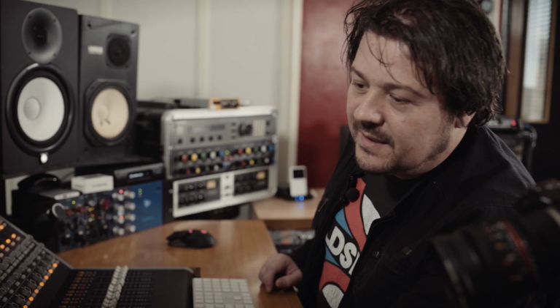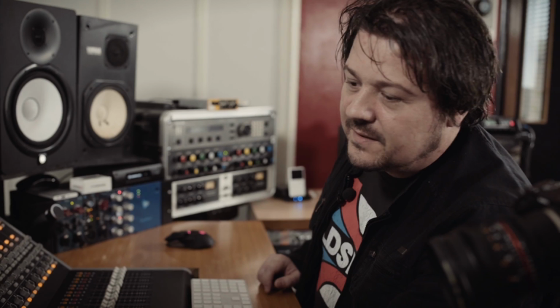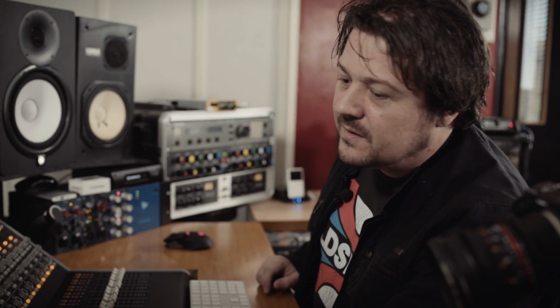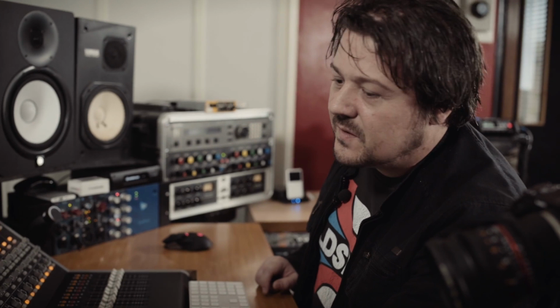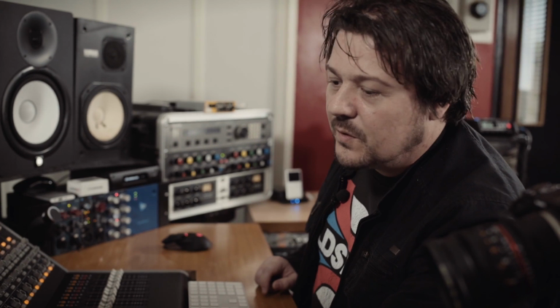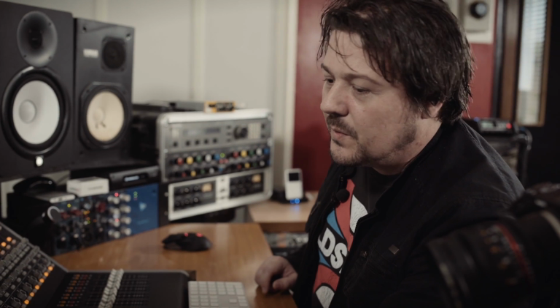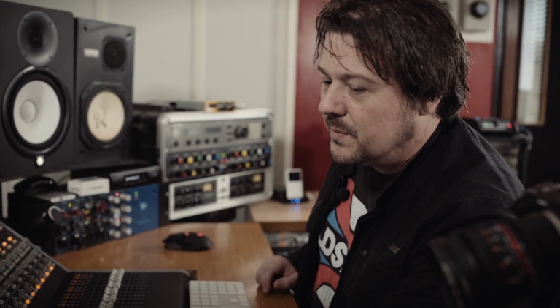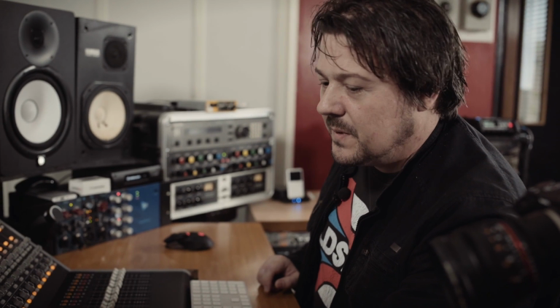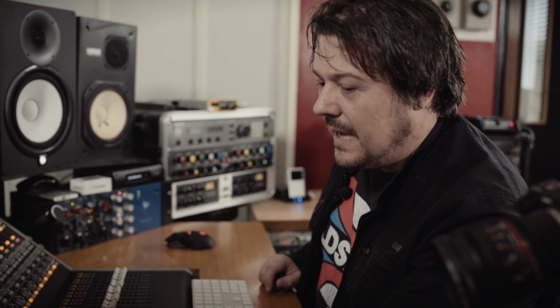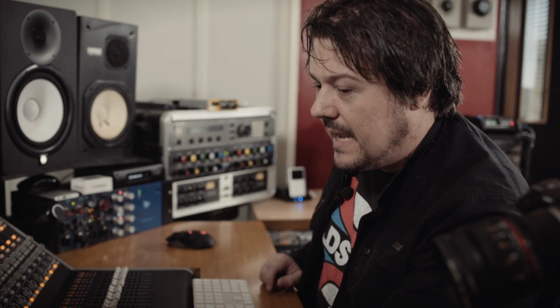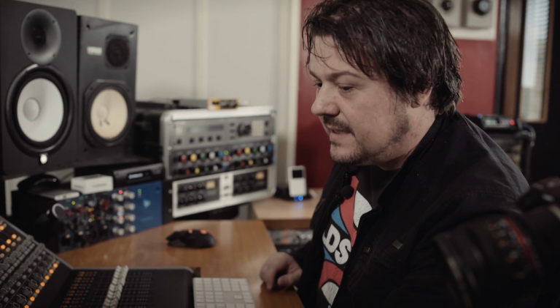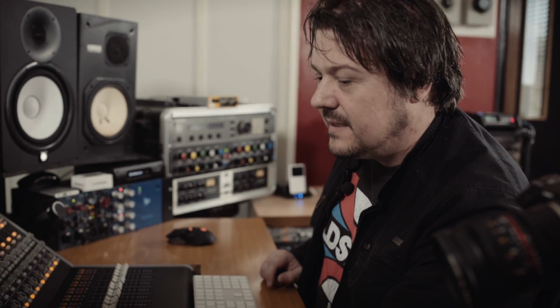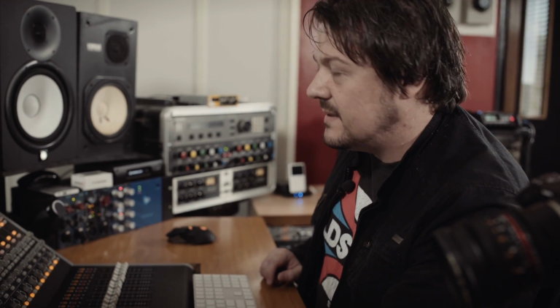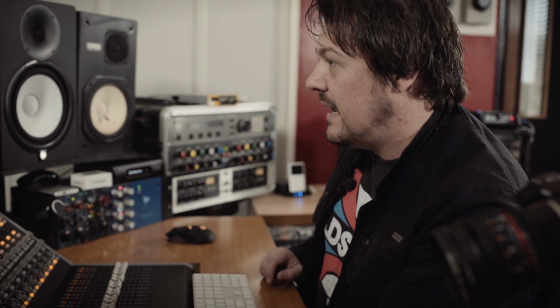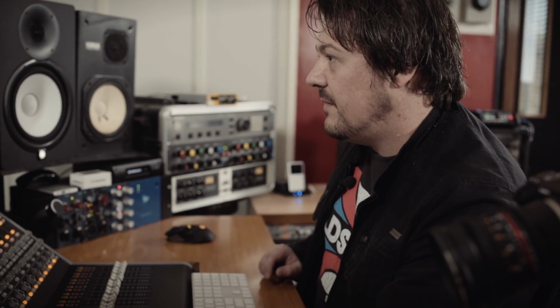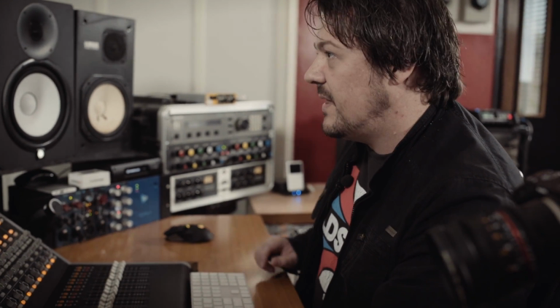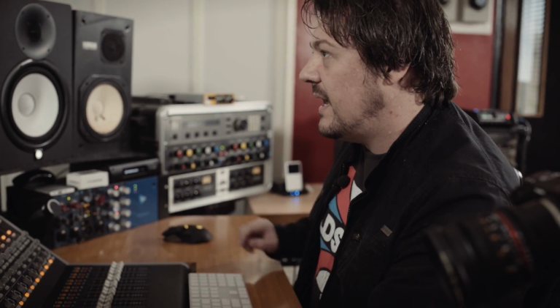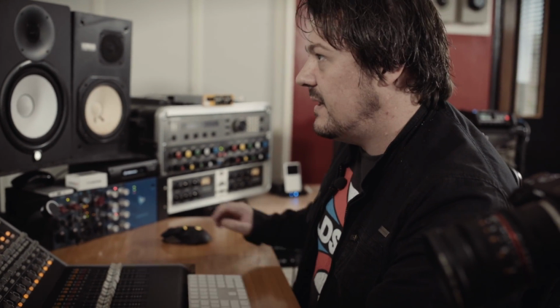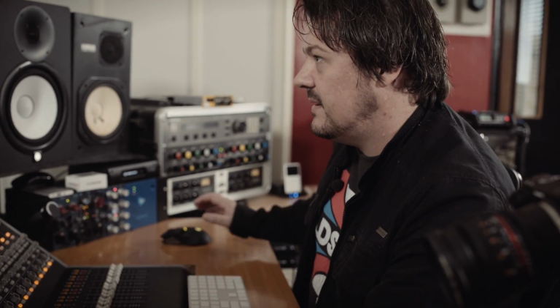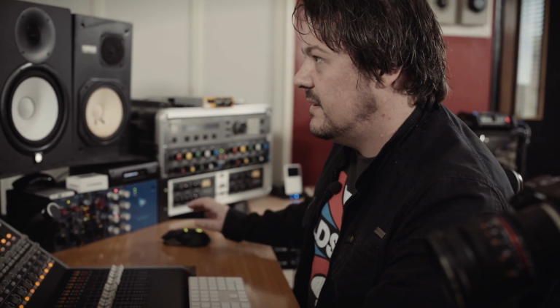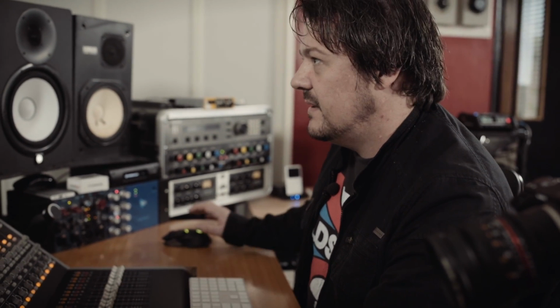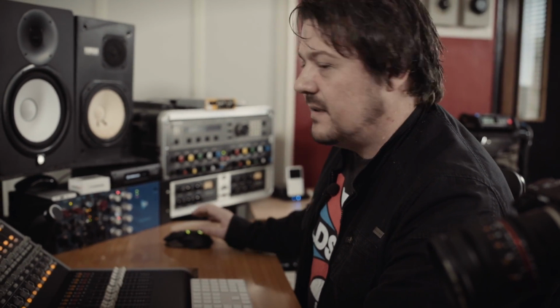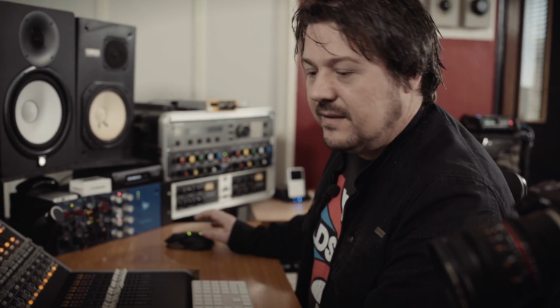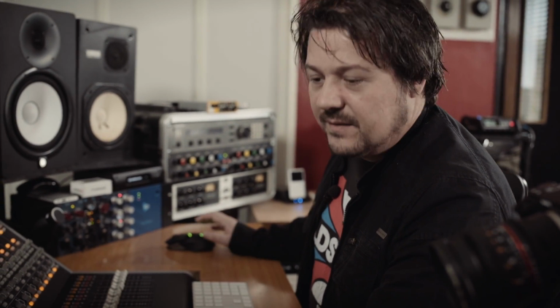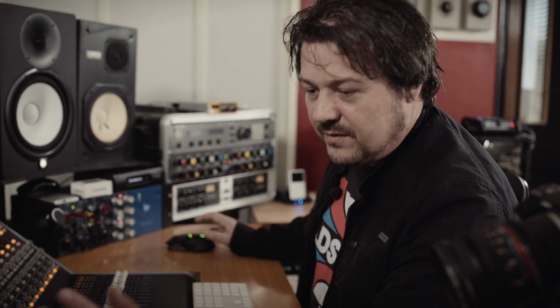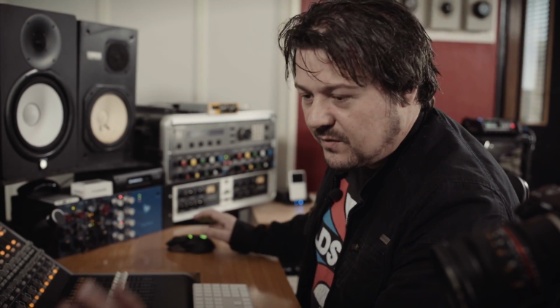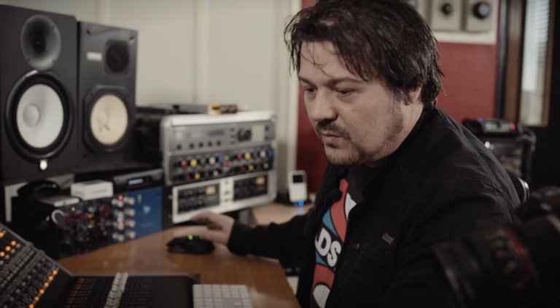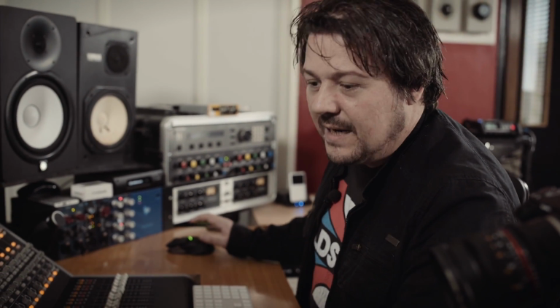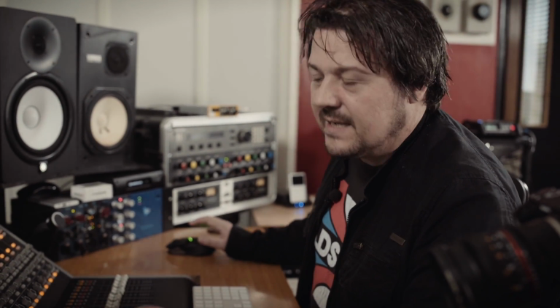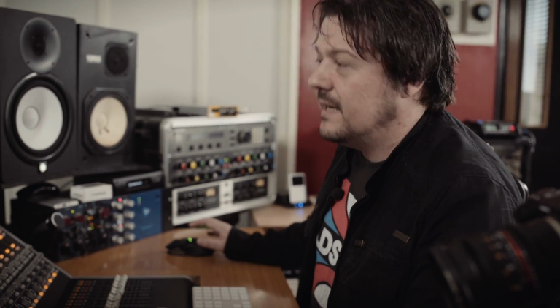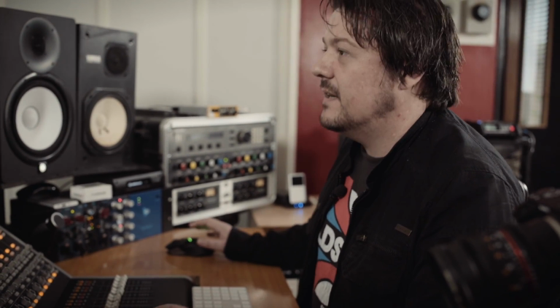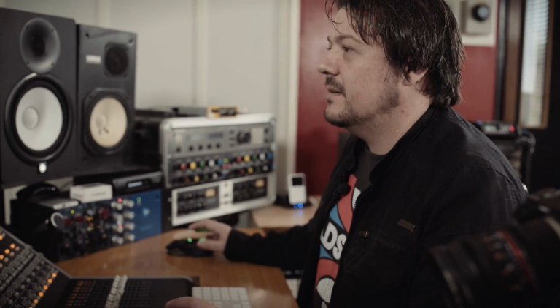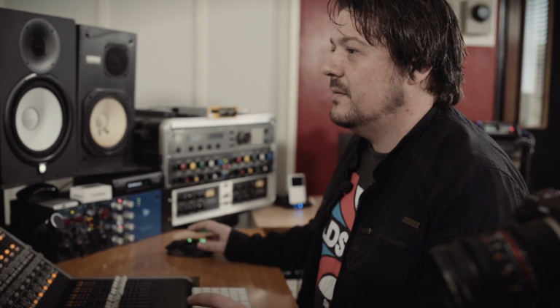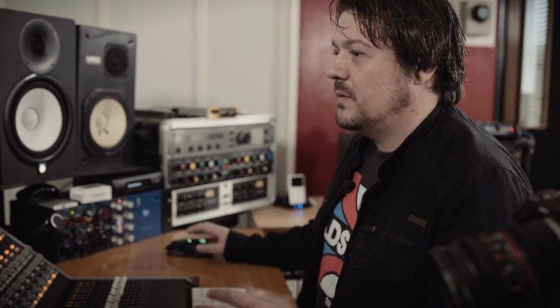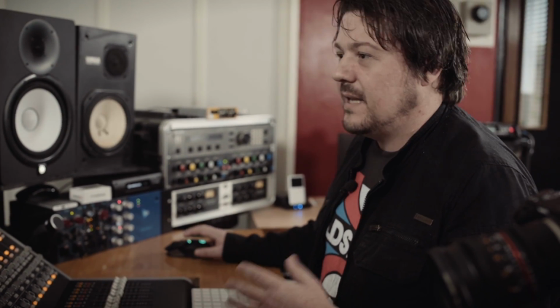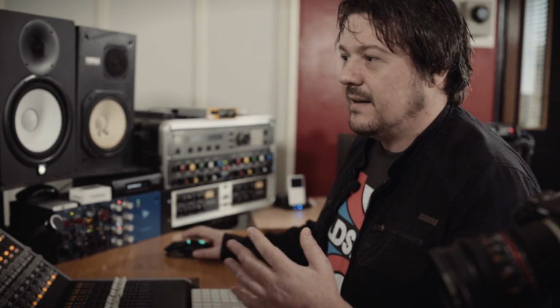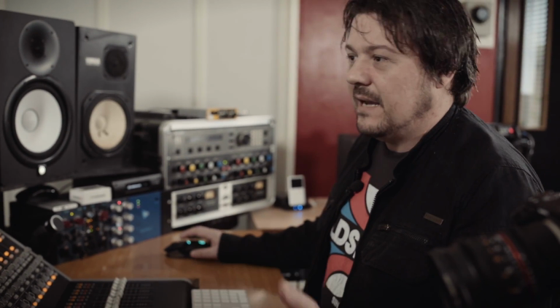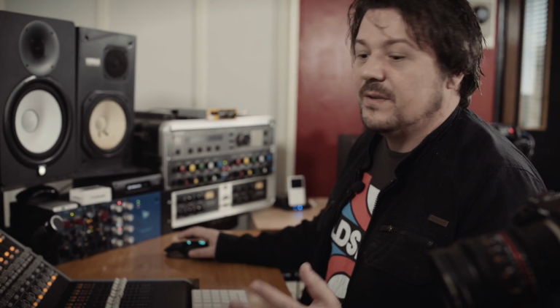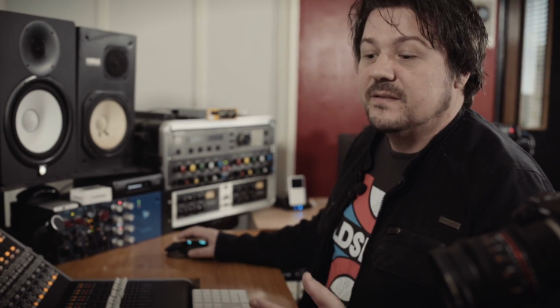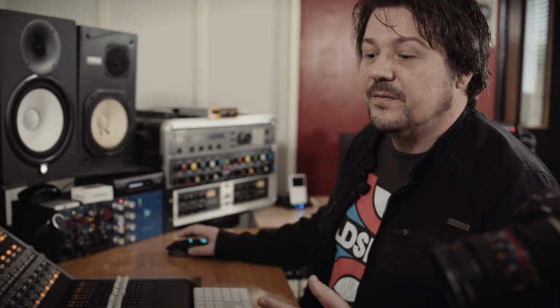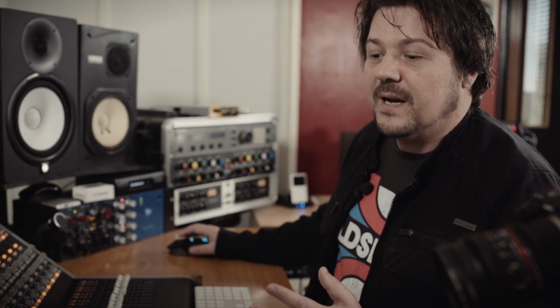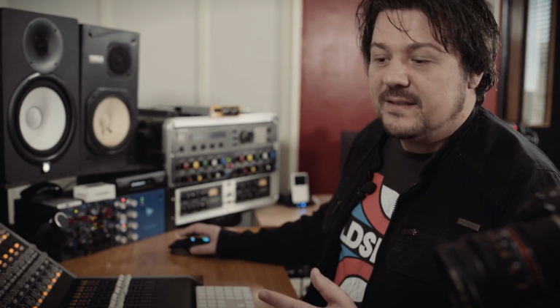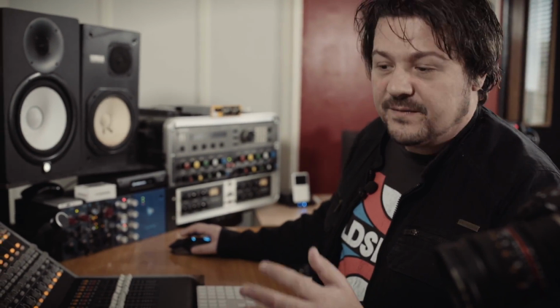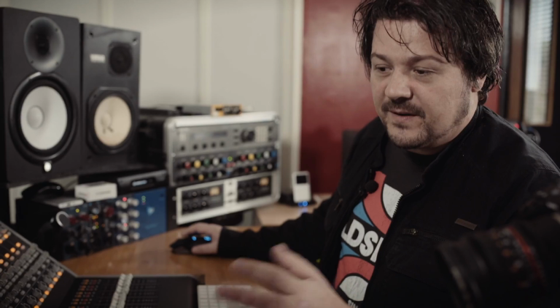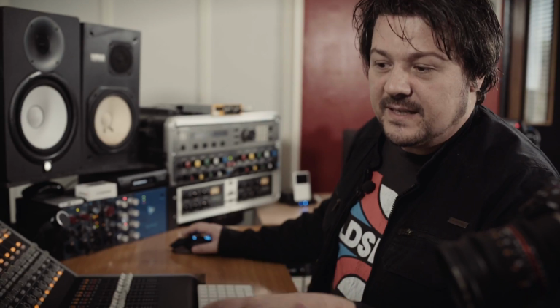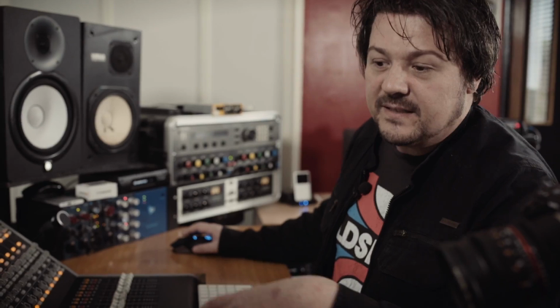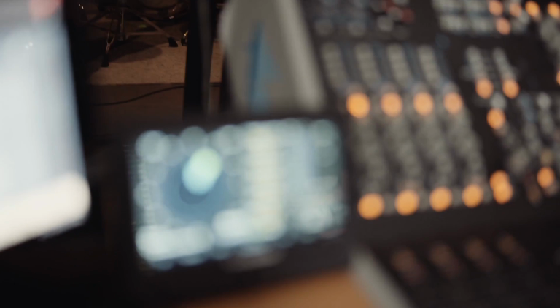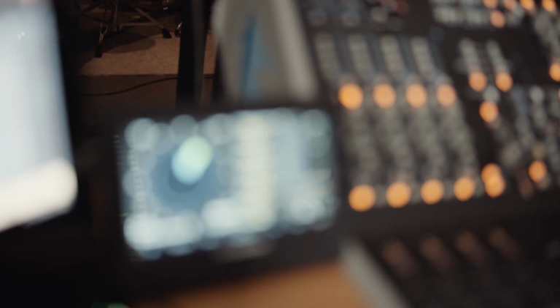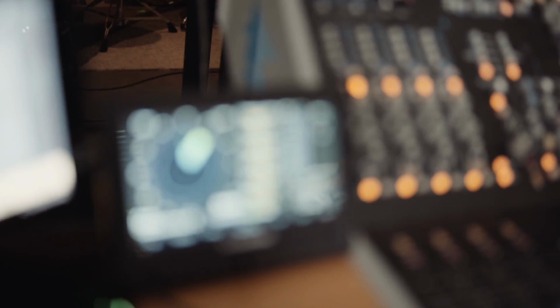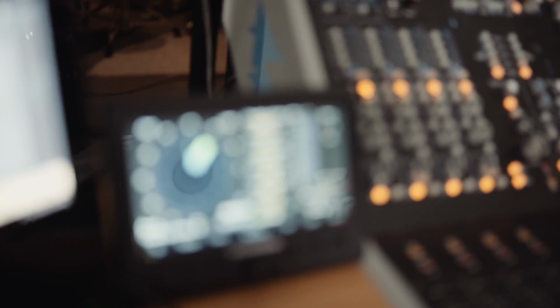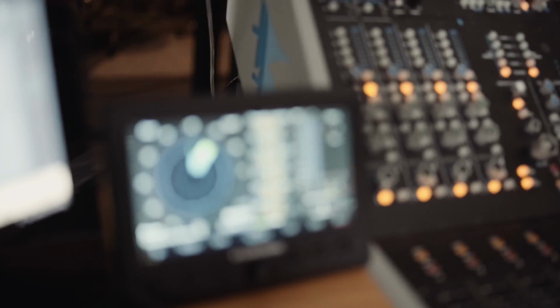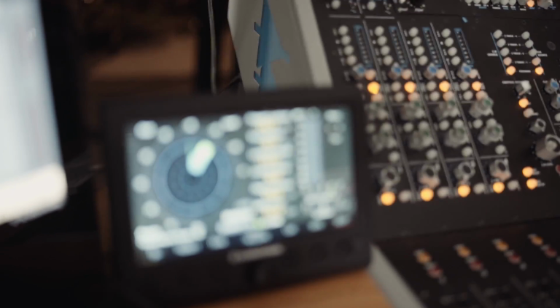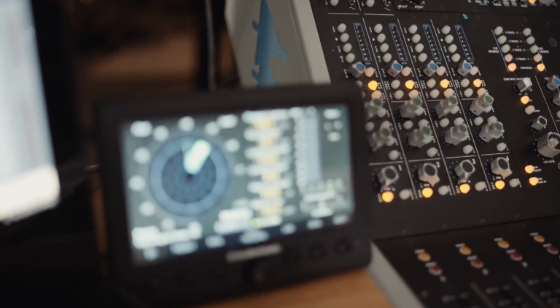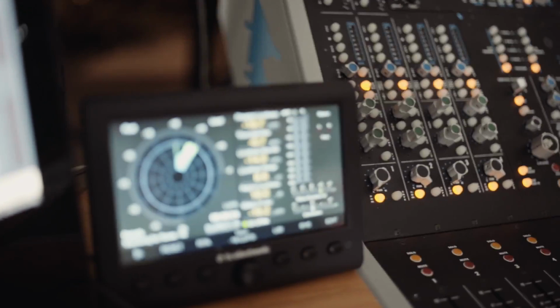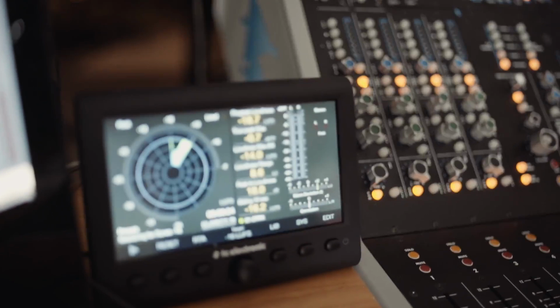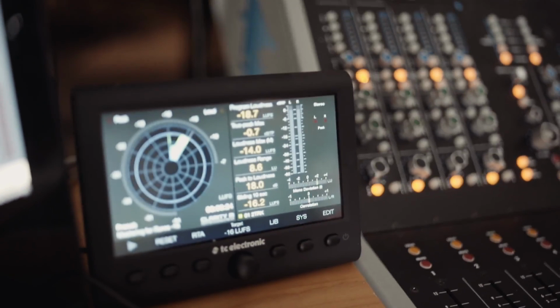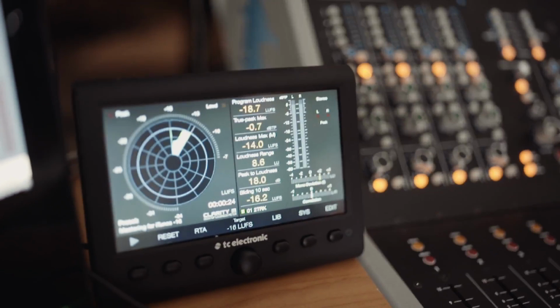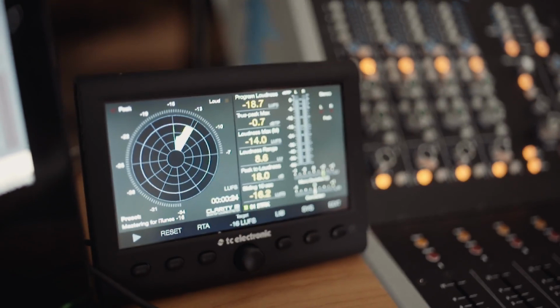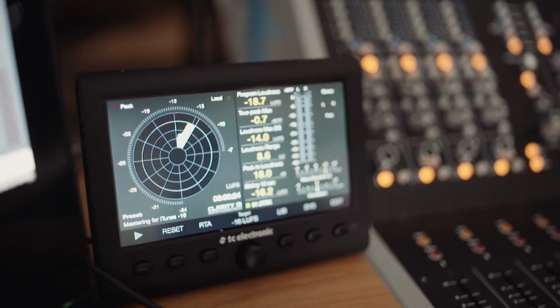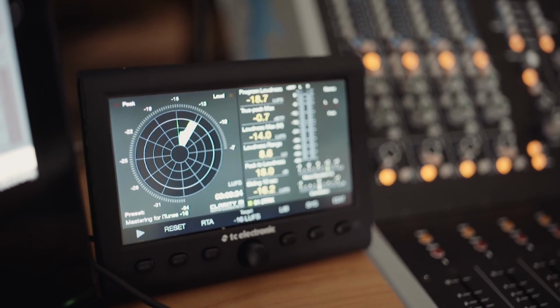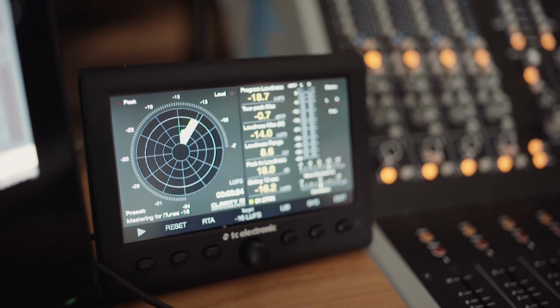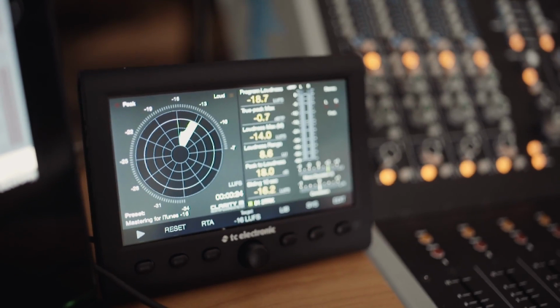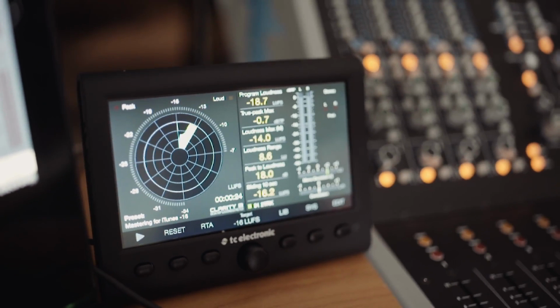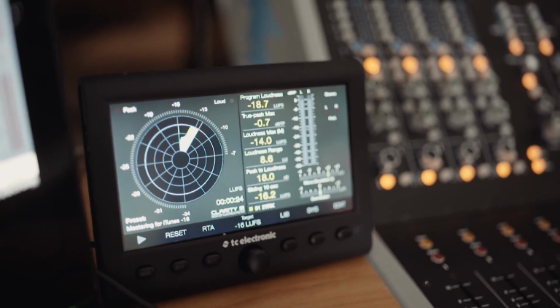It's just so handy to have that right here without having to fight to find it in a large multitrack session.